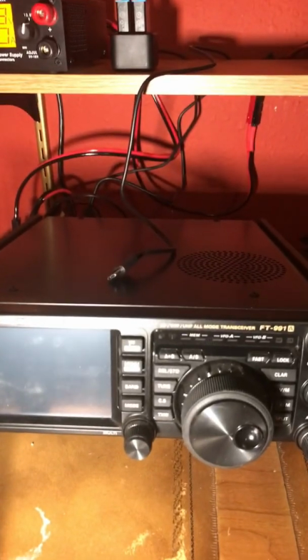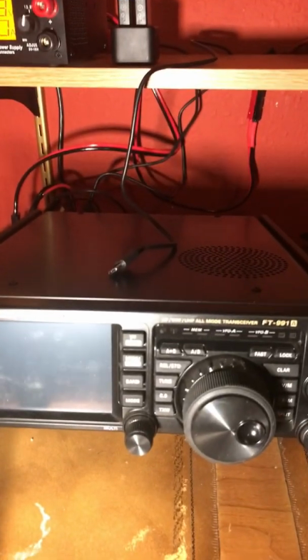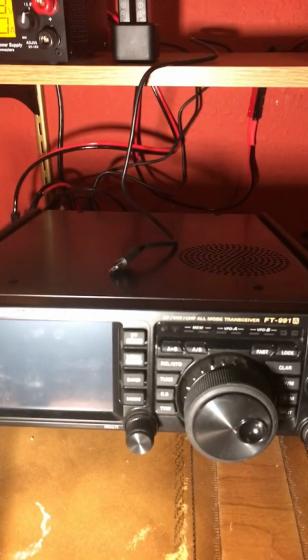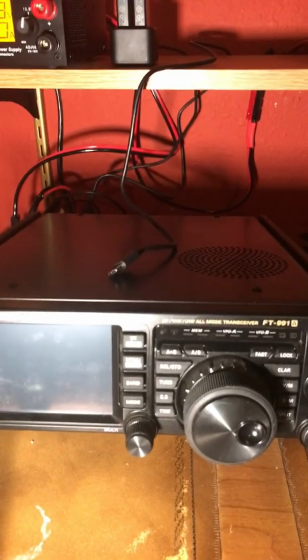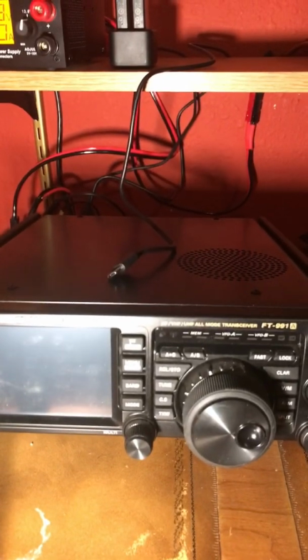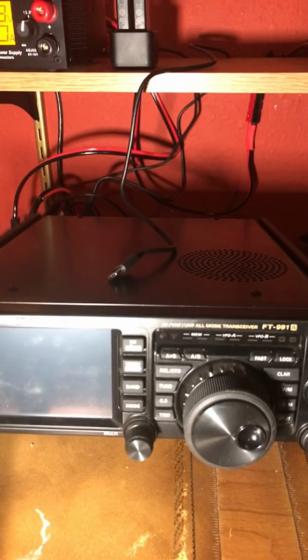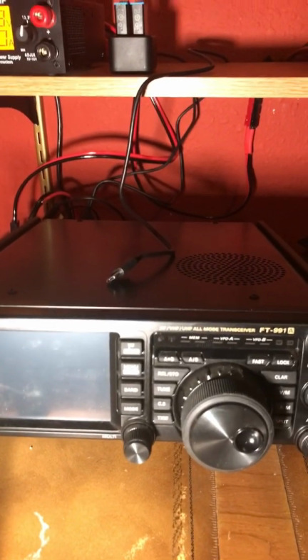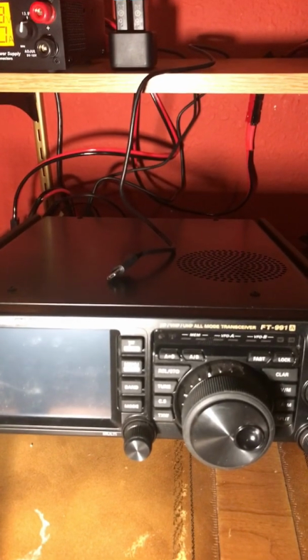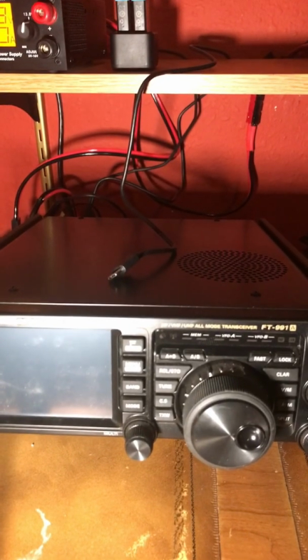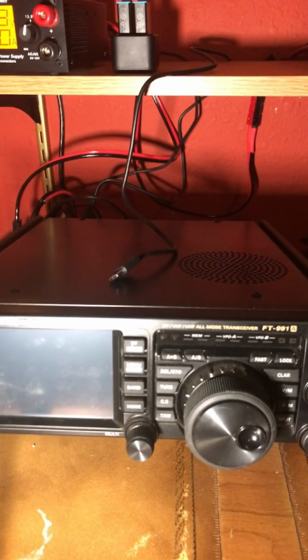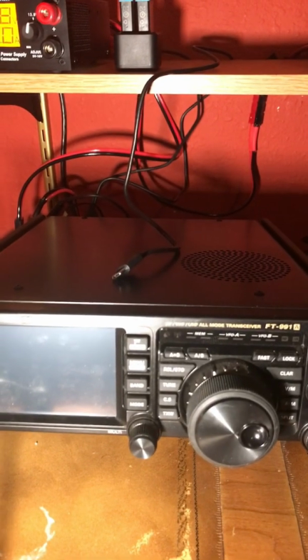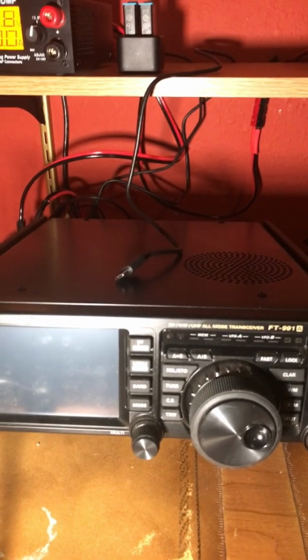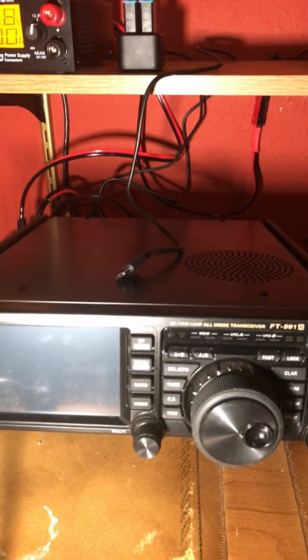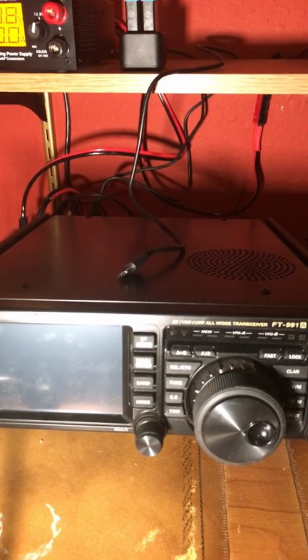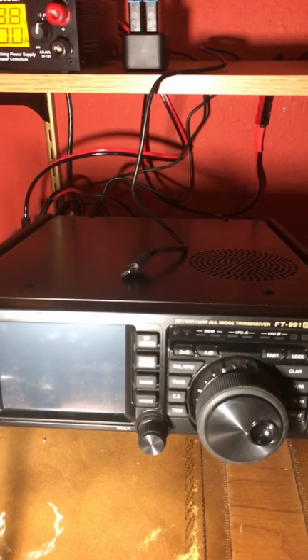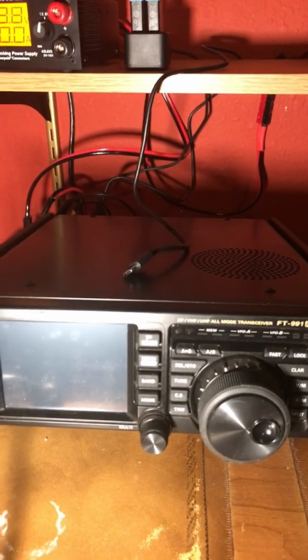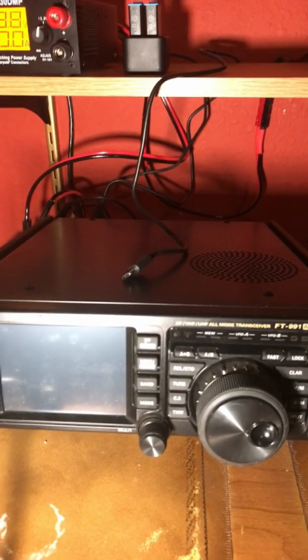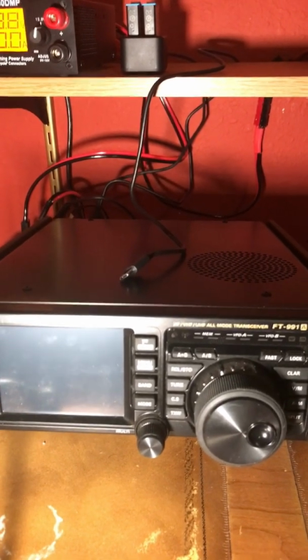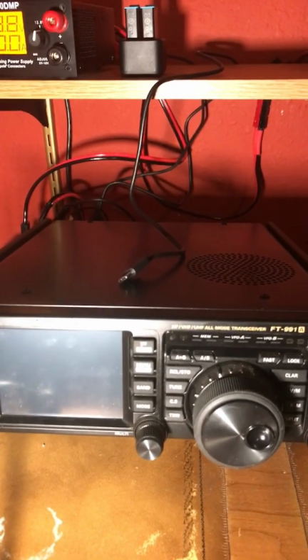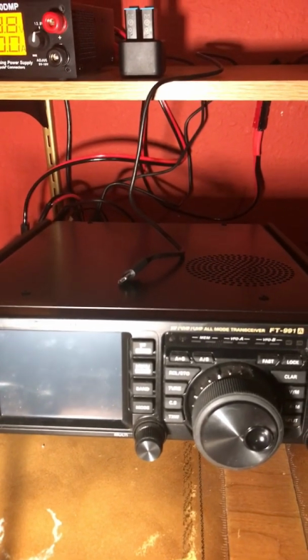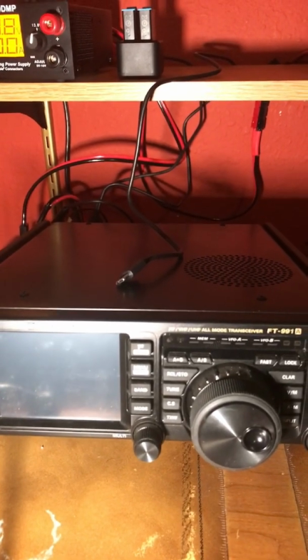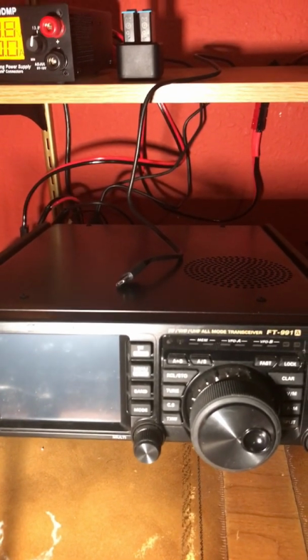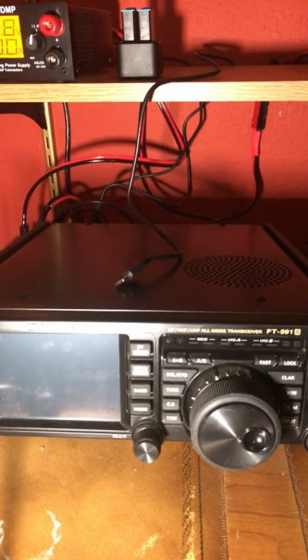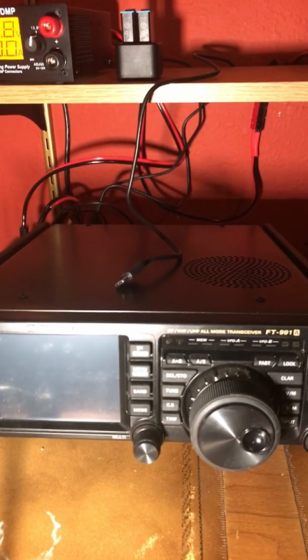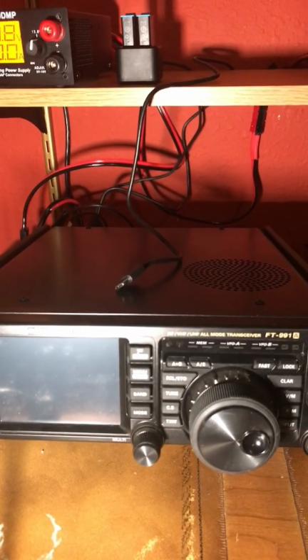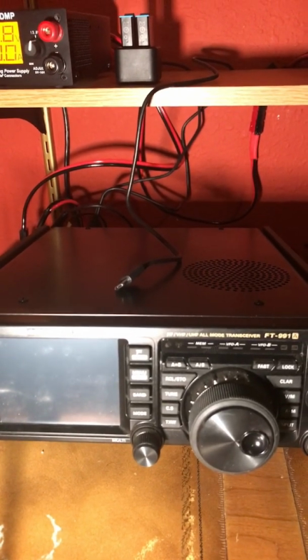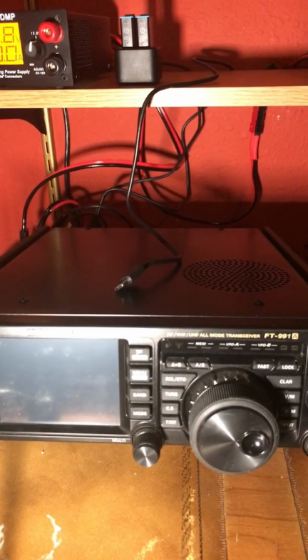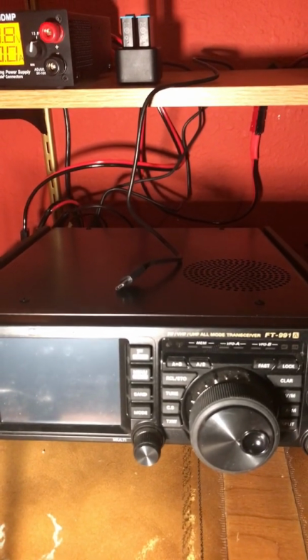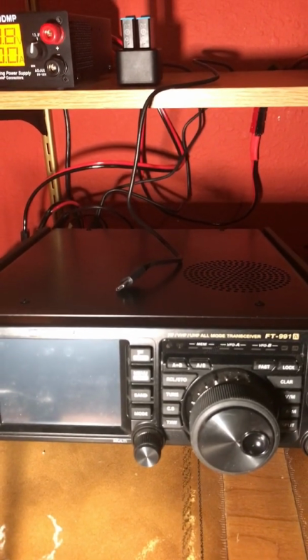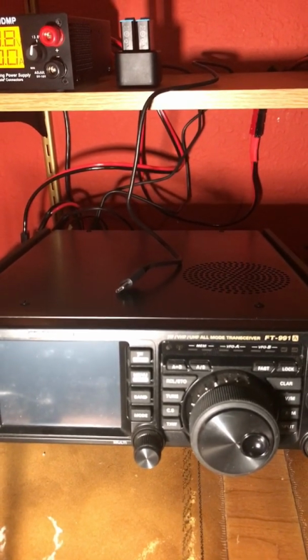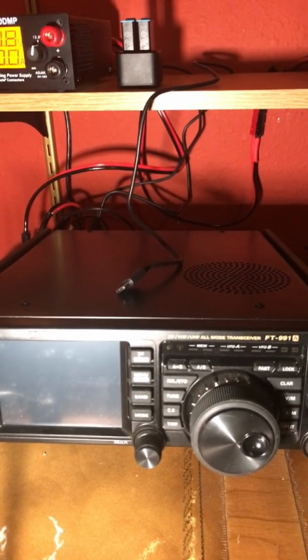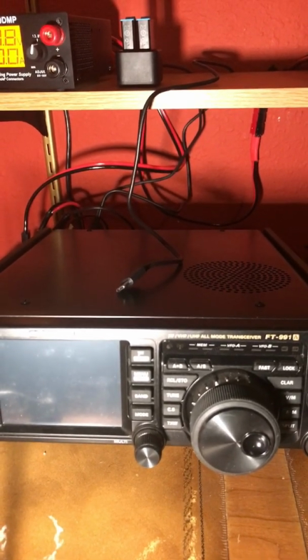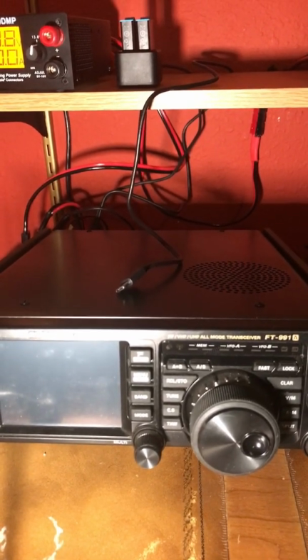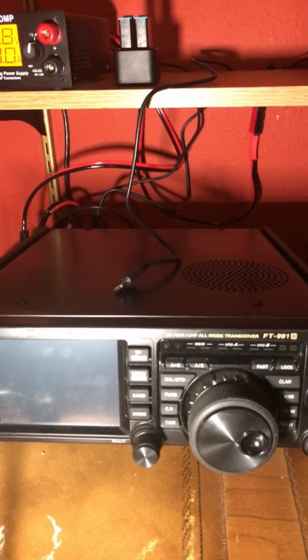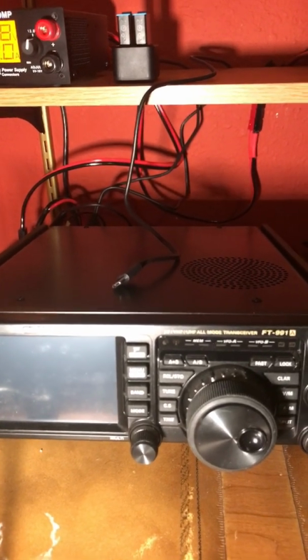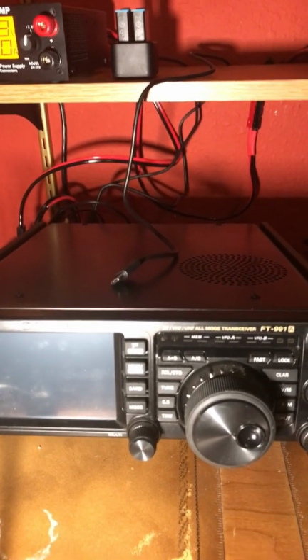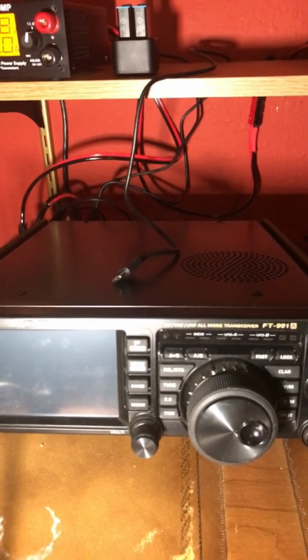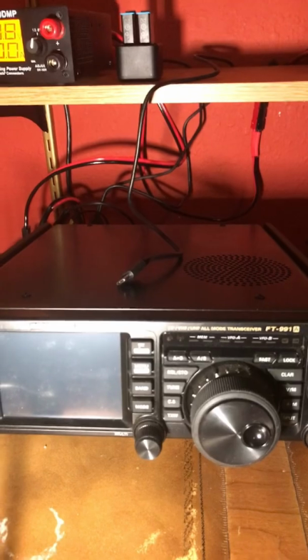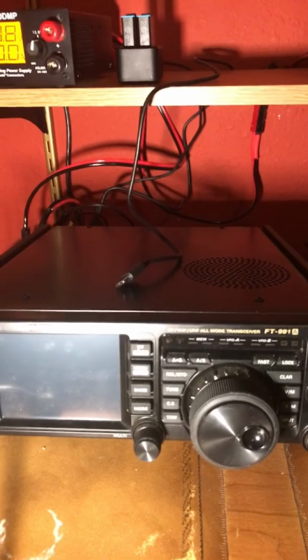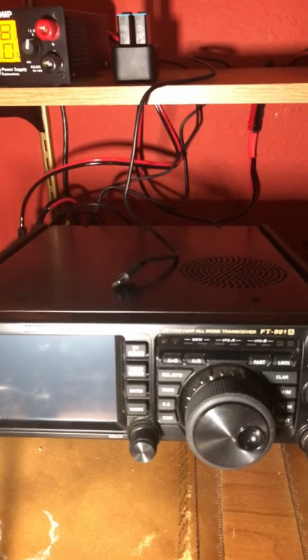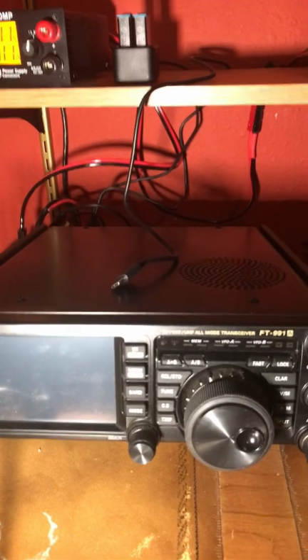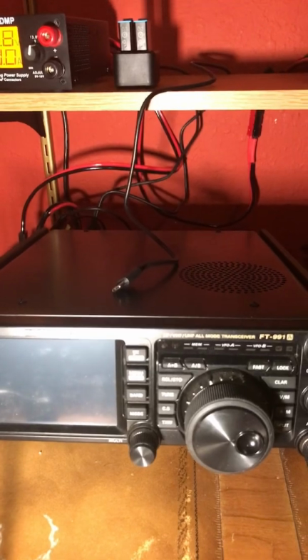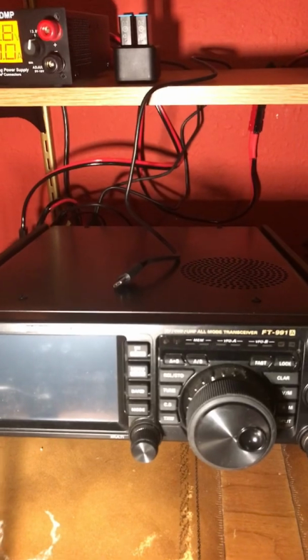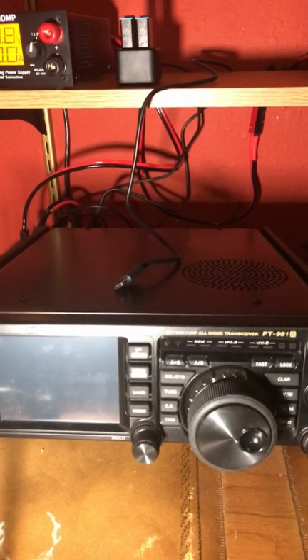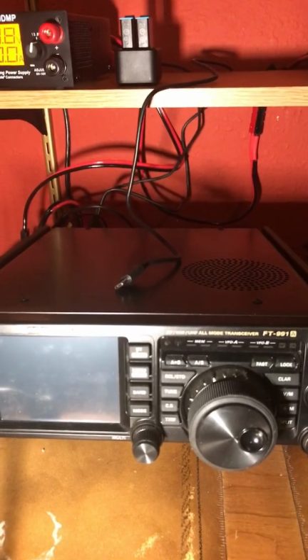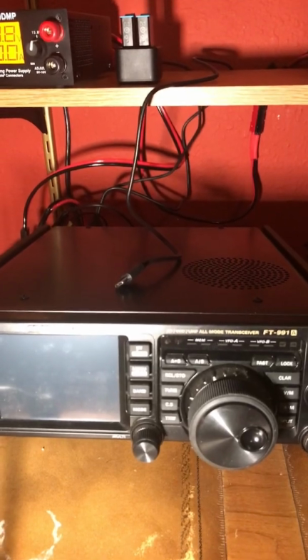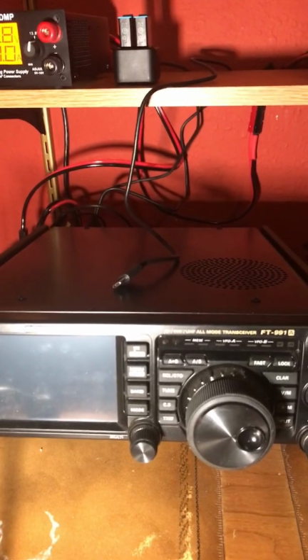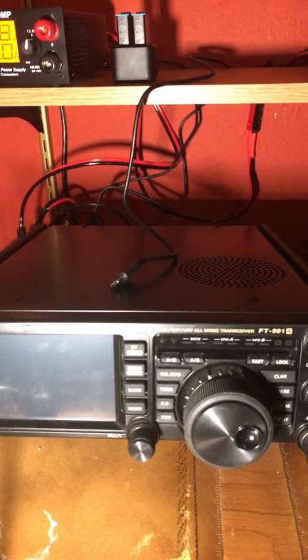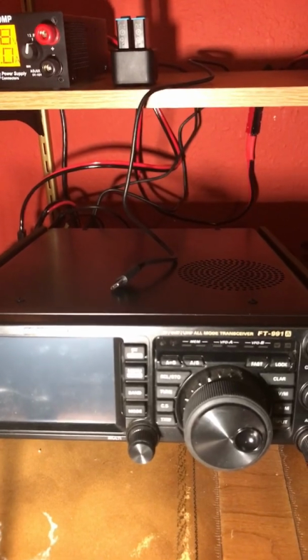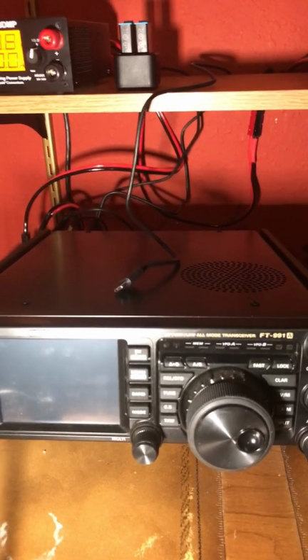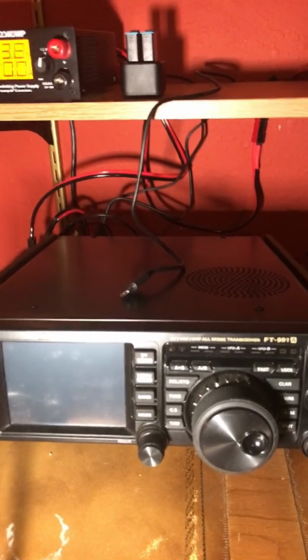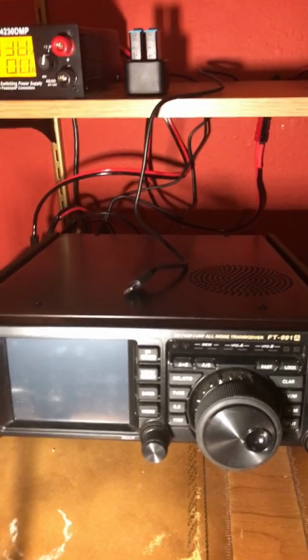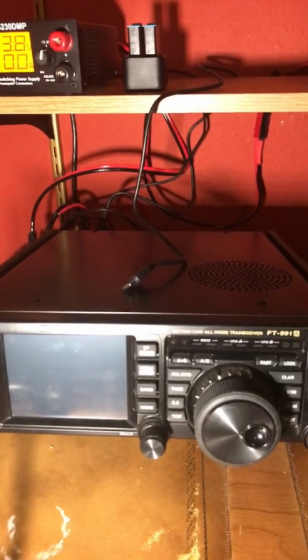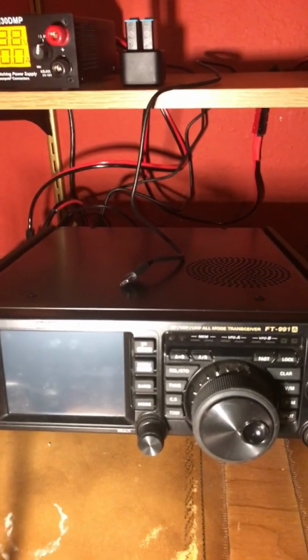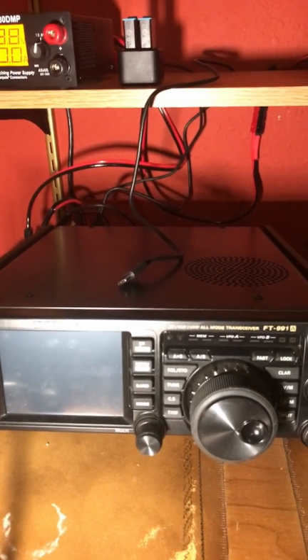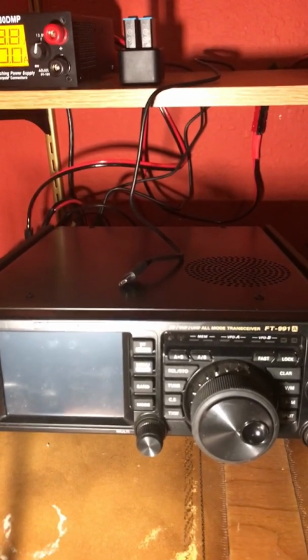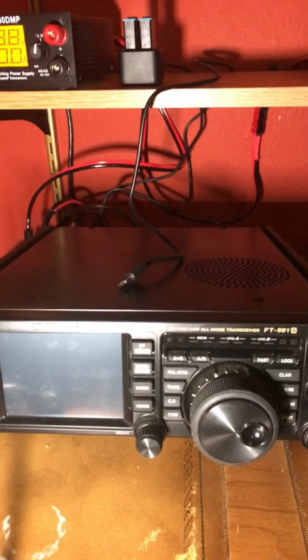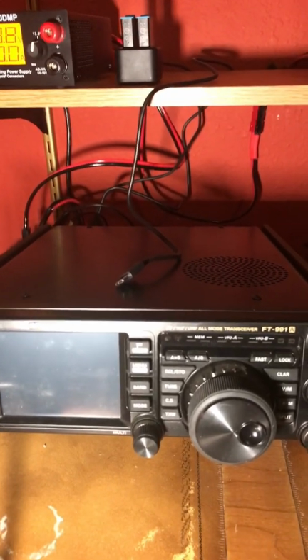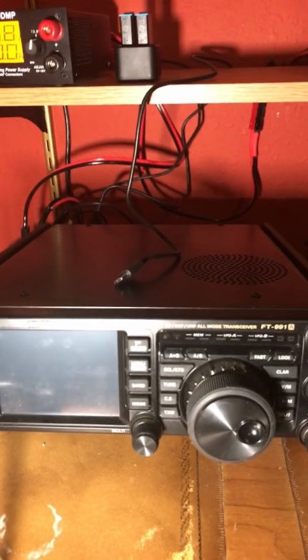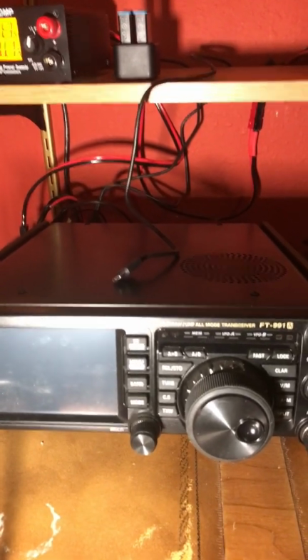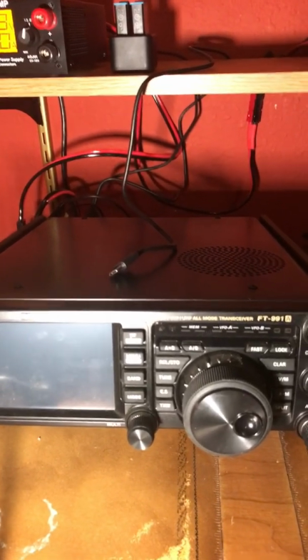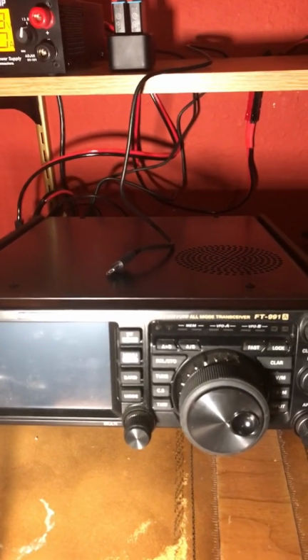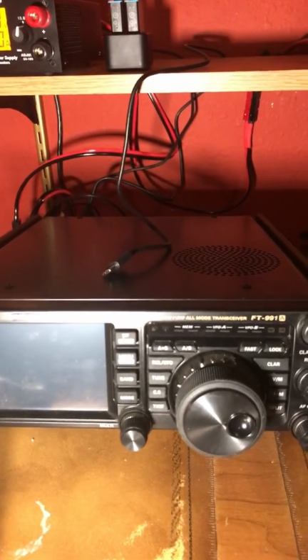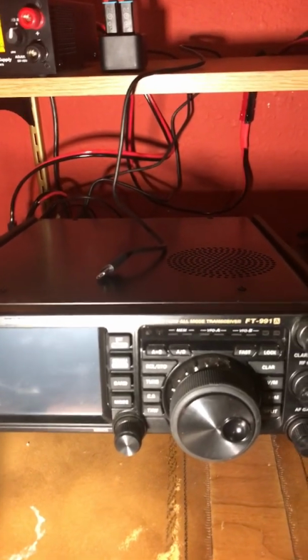My main radio in the shack is the FT-991A. I use it a lot for checking into the local repeater nets.